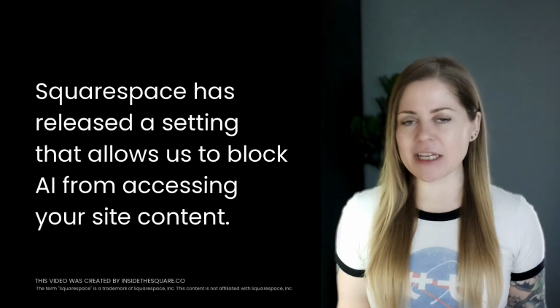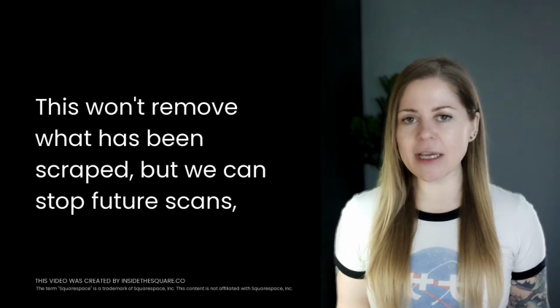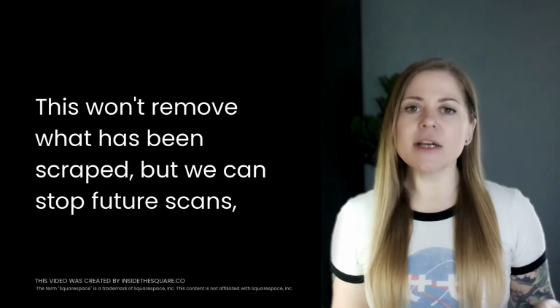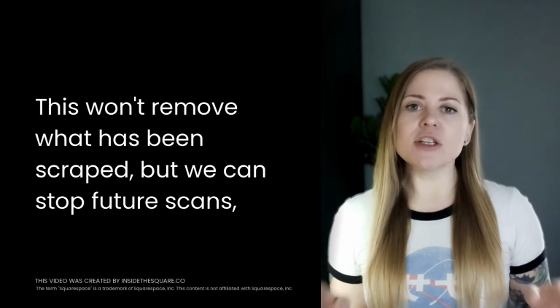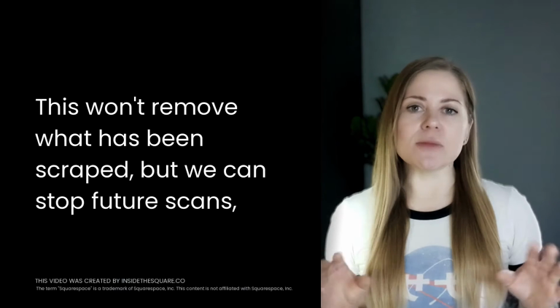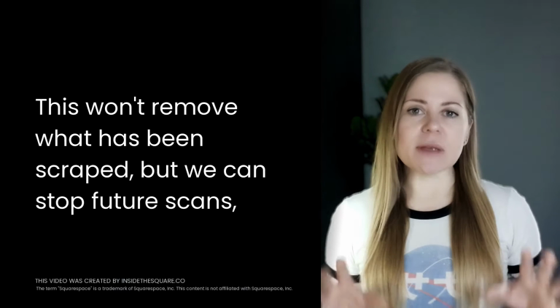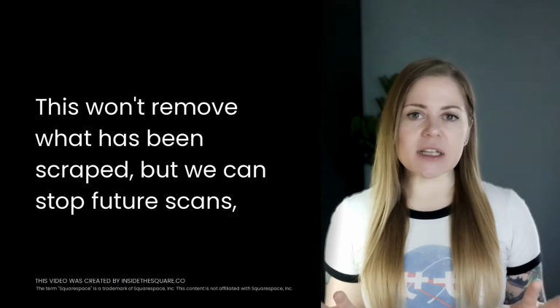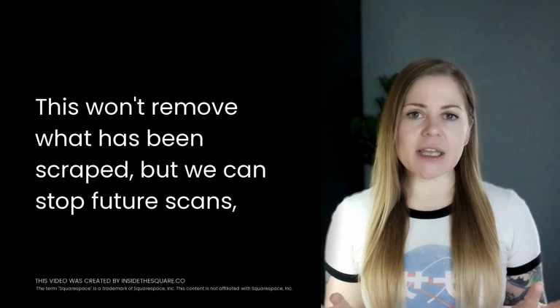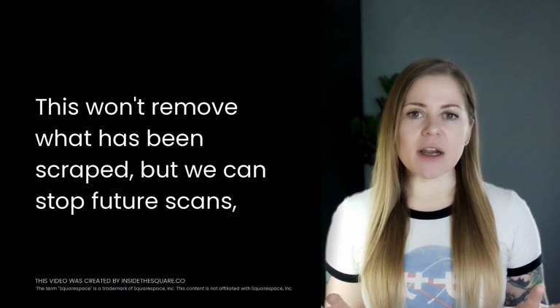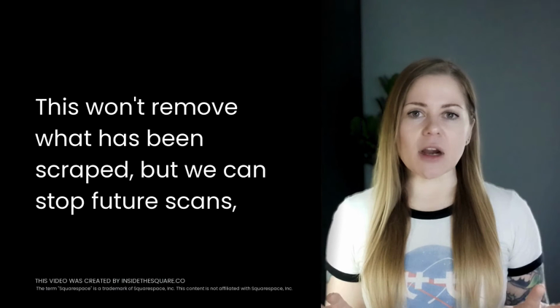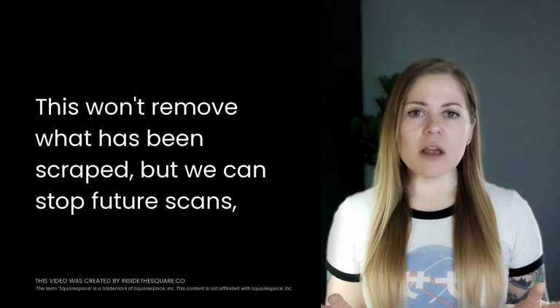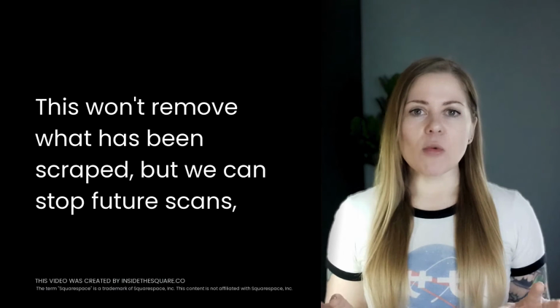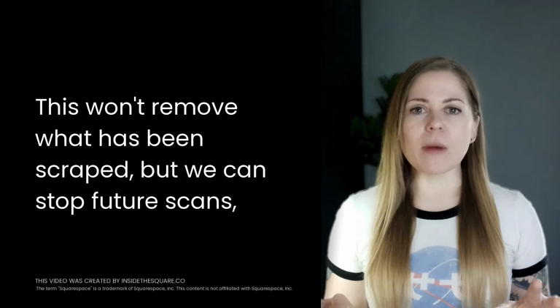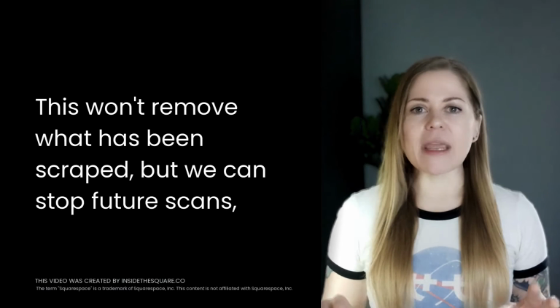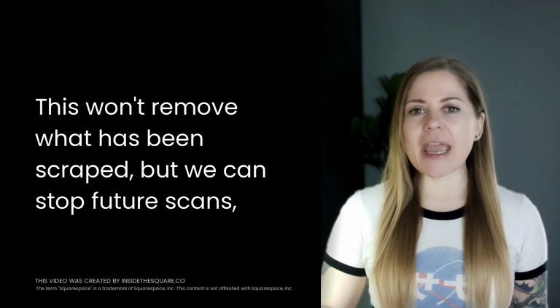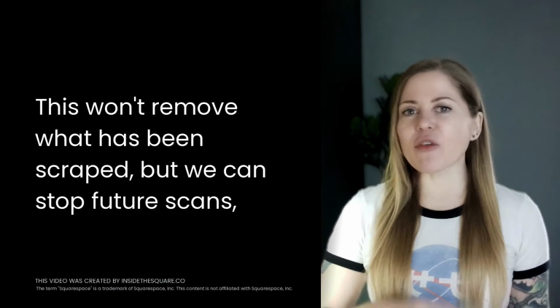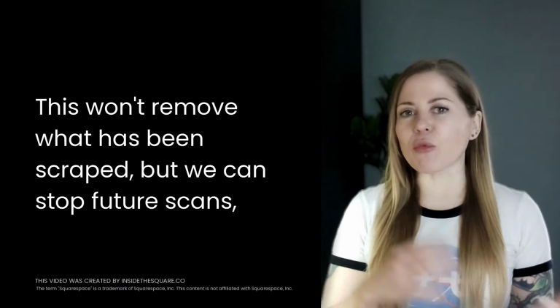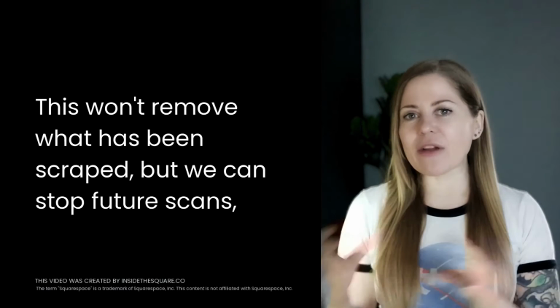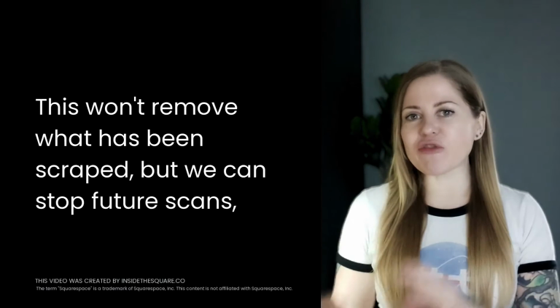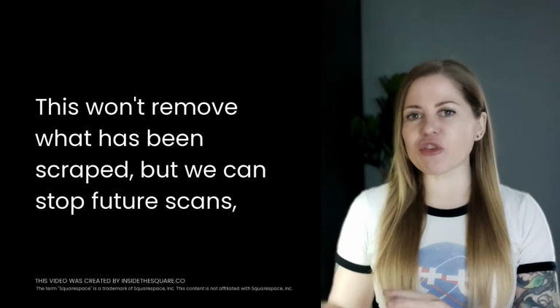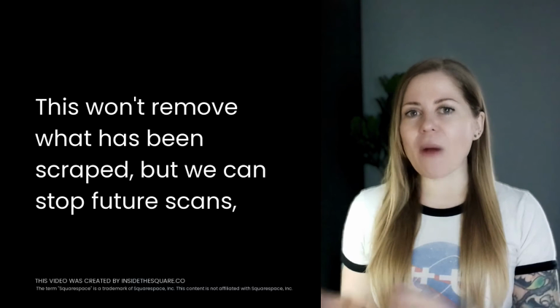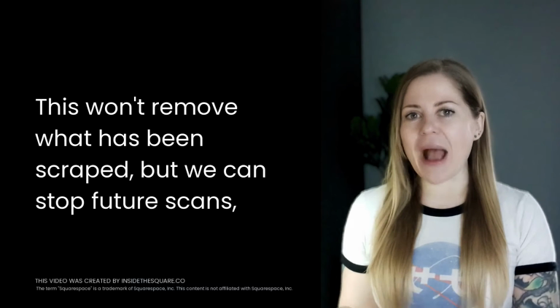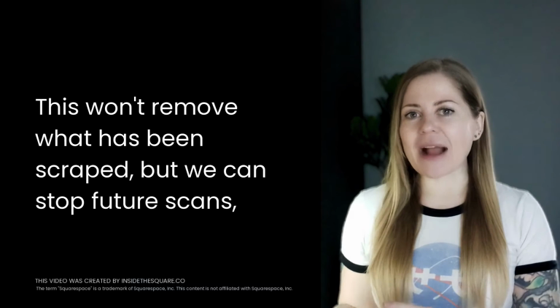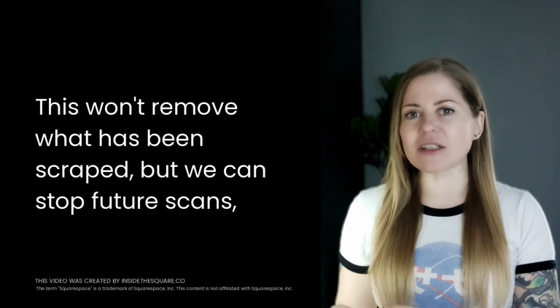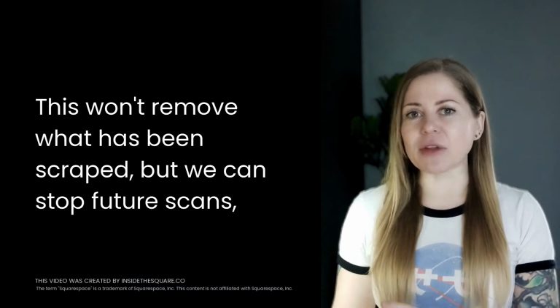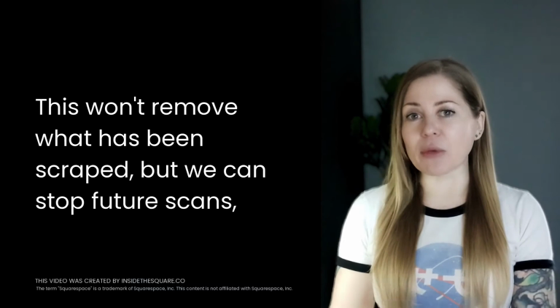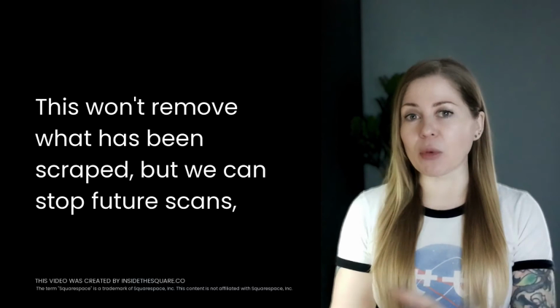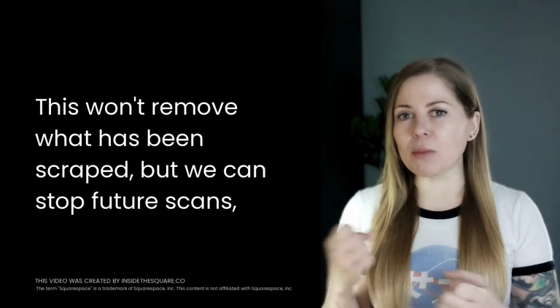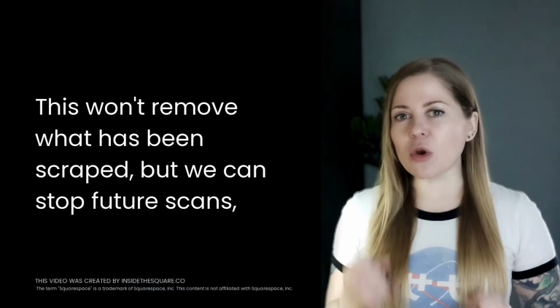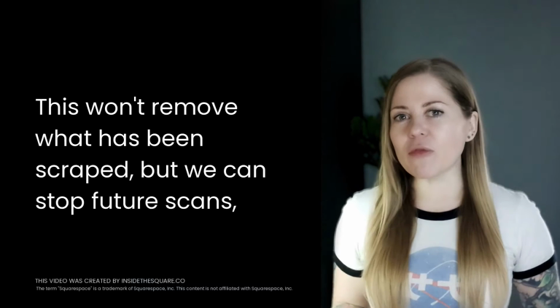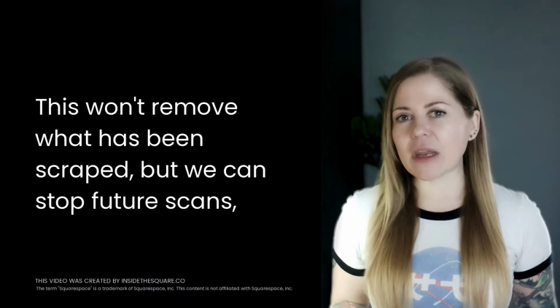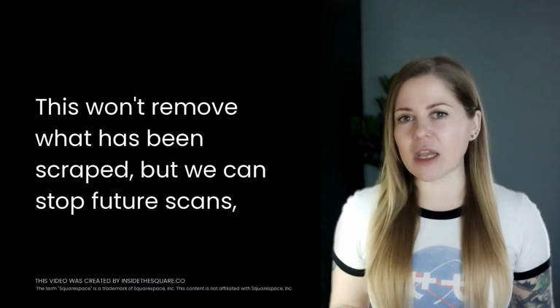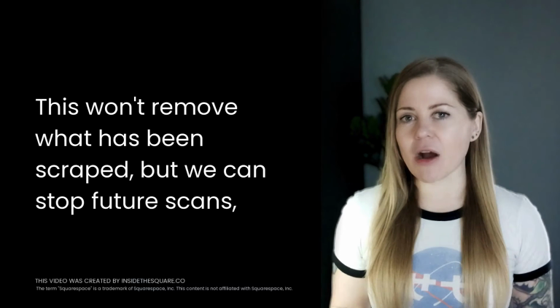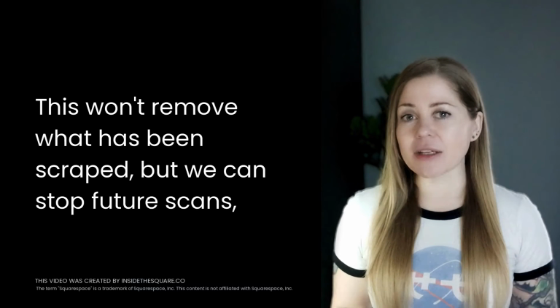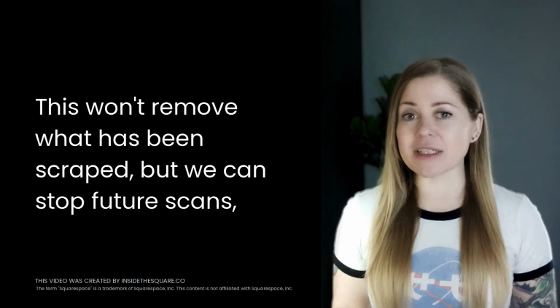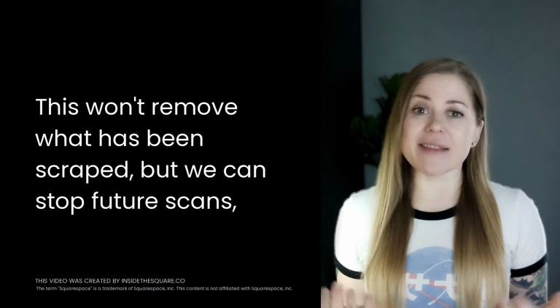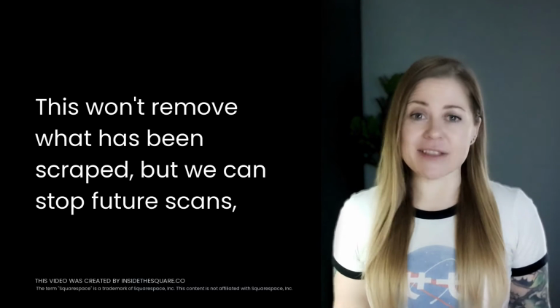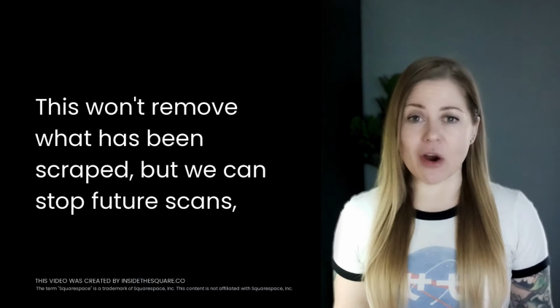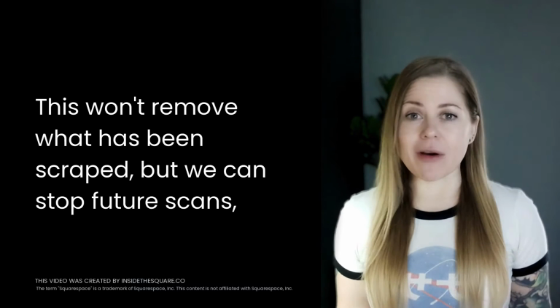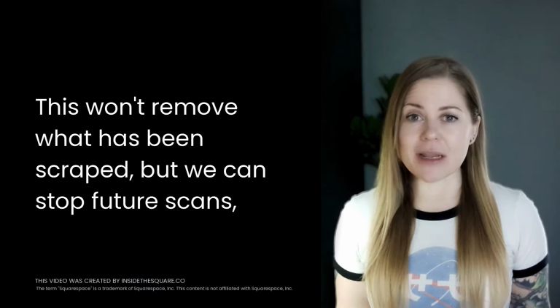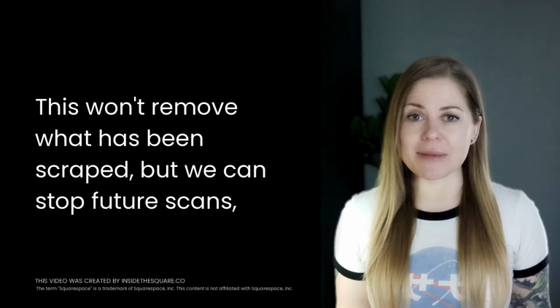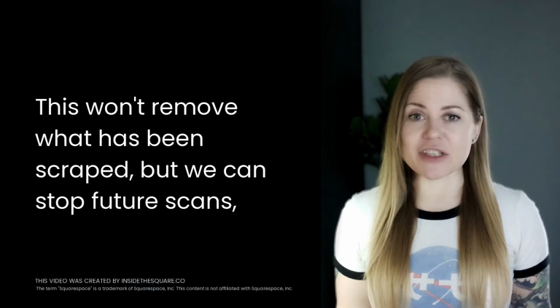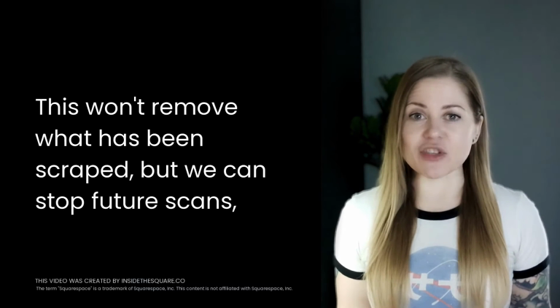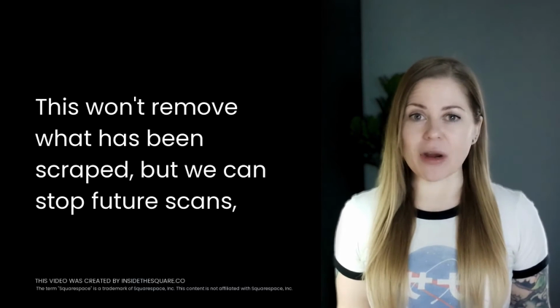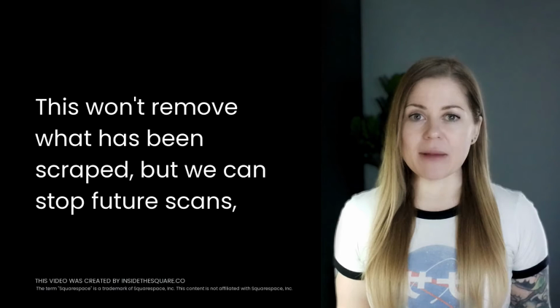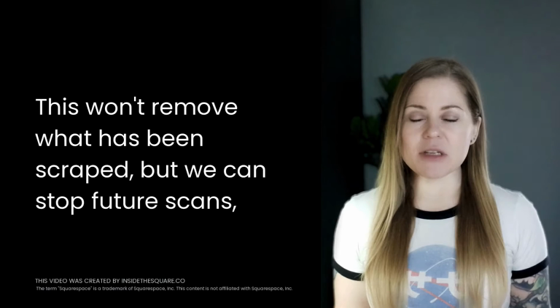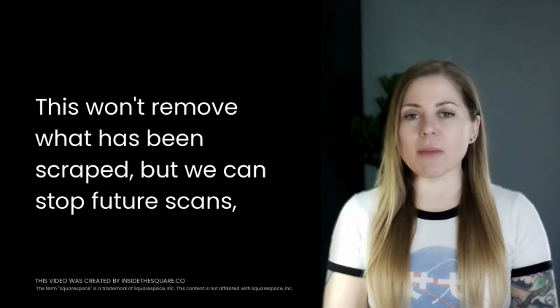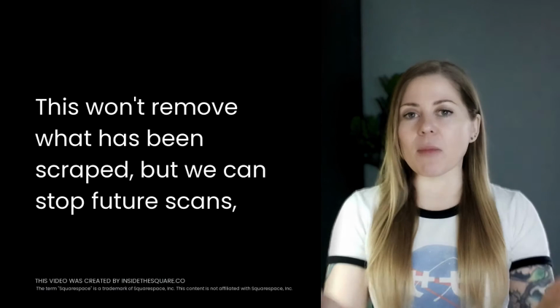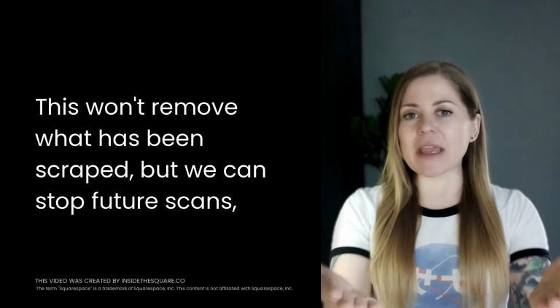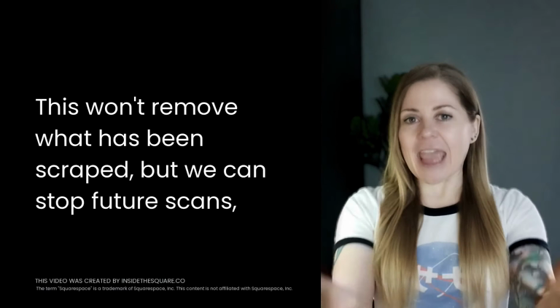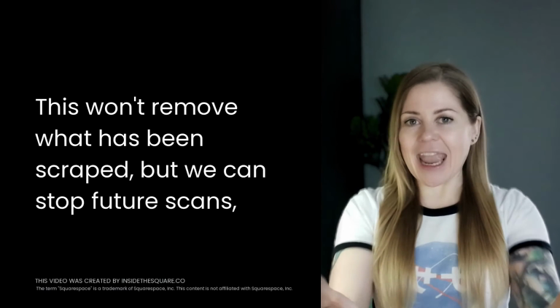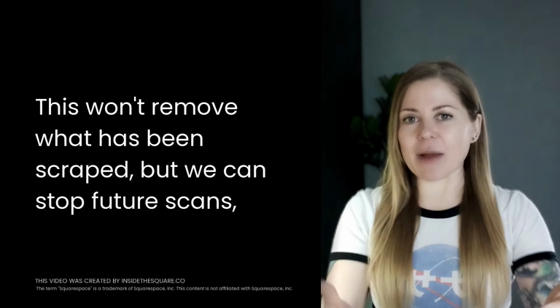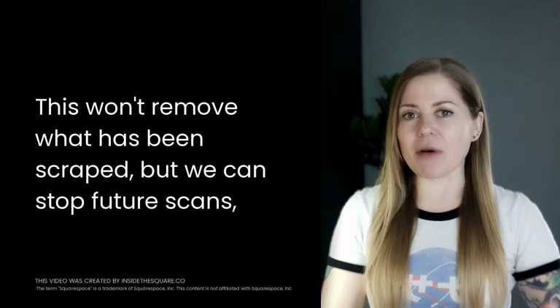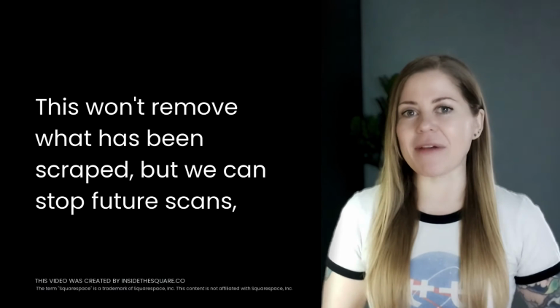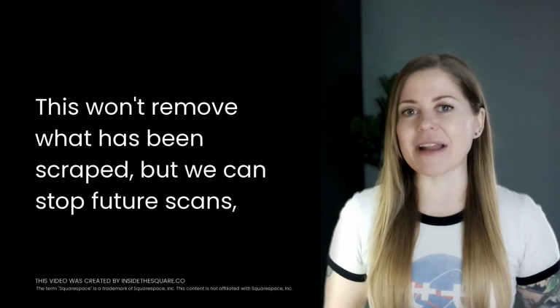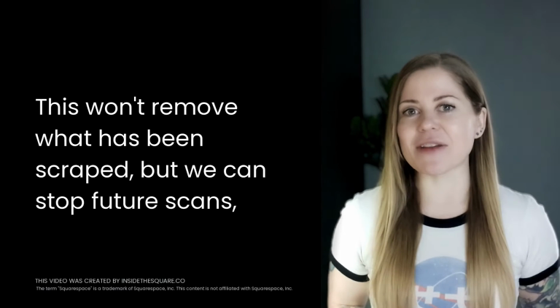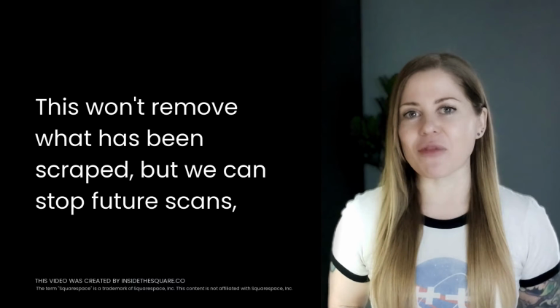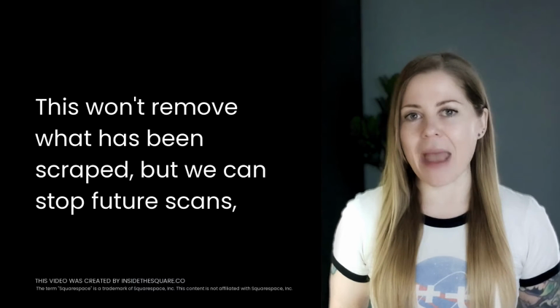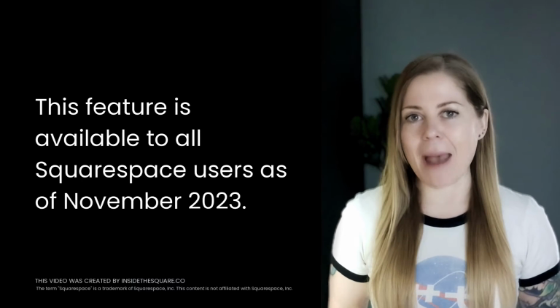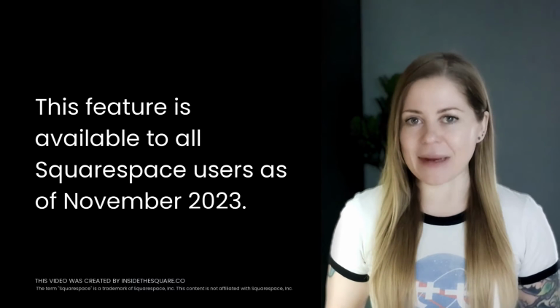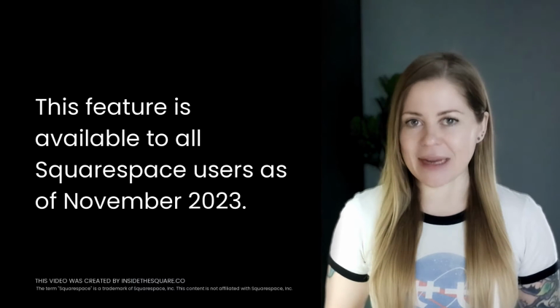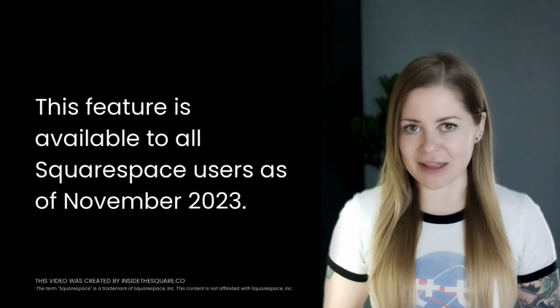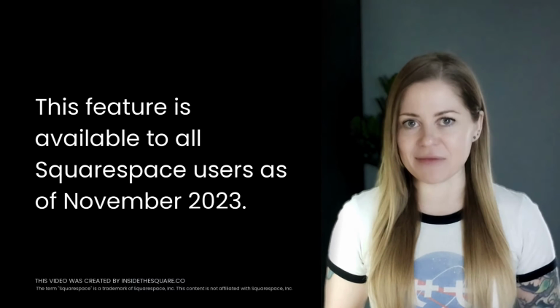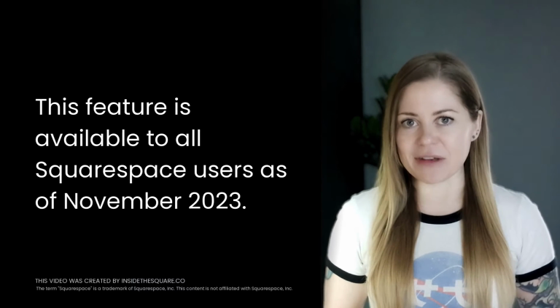To be clear, we can't retroactively remove any content that's already been scraped, but we can prevent it from happening in the future.